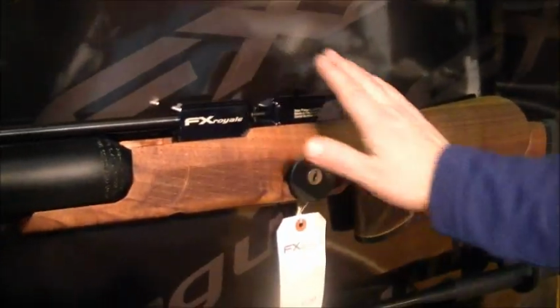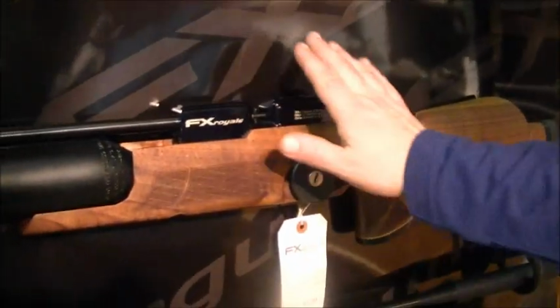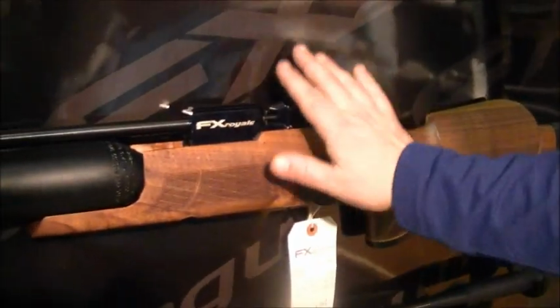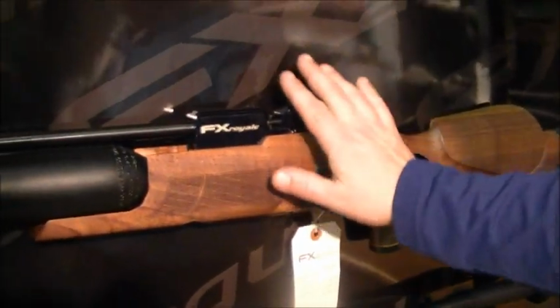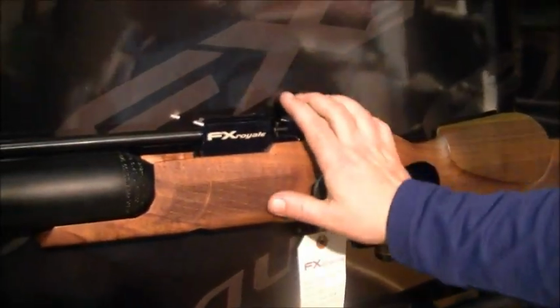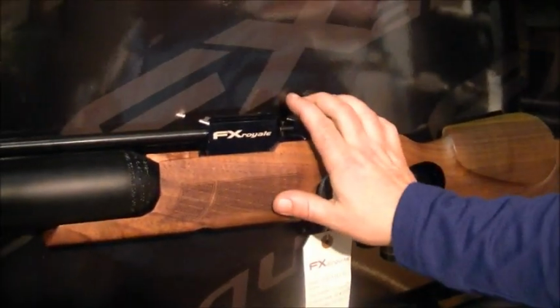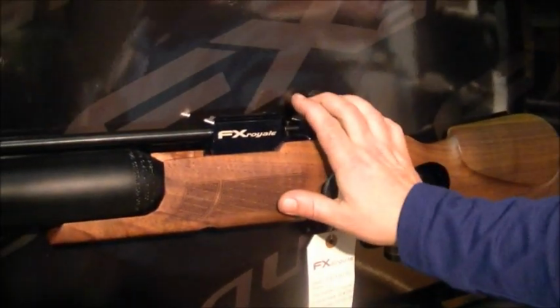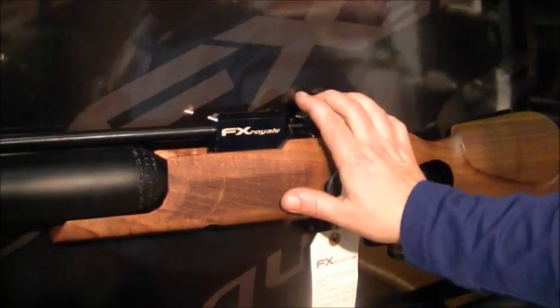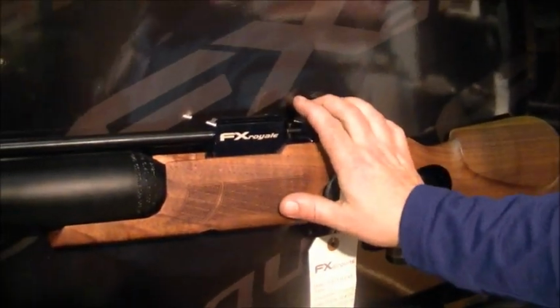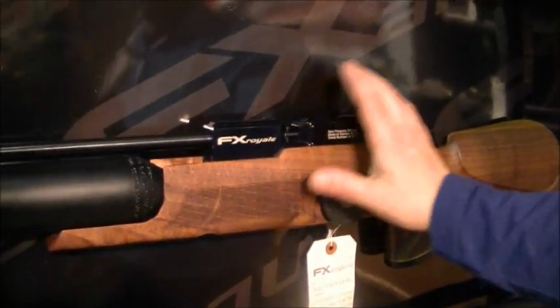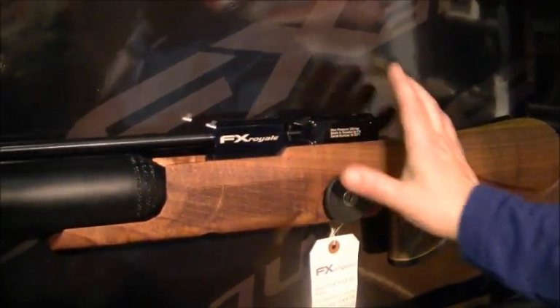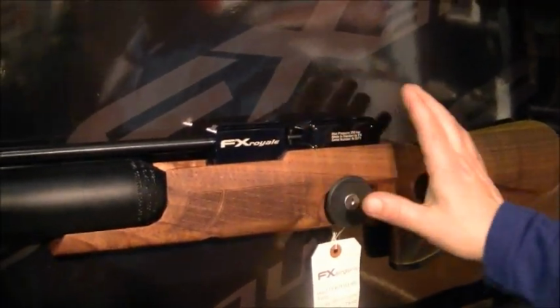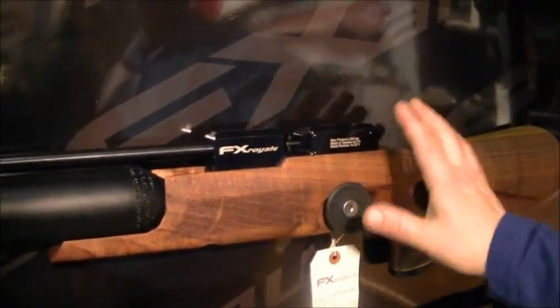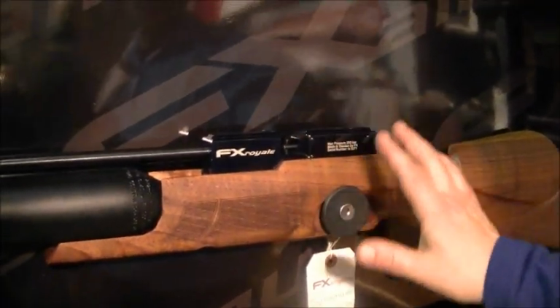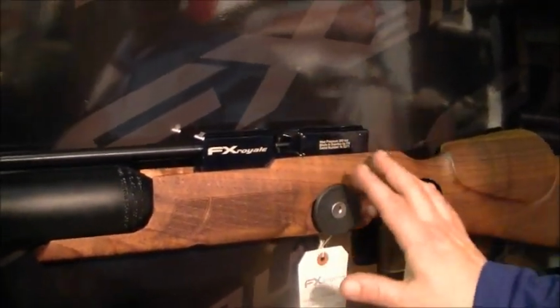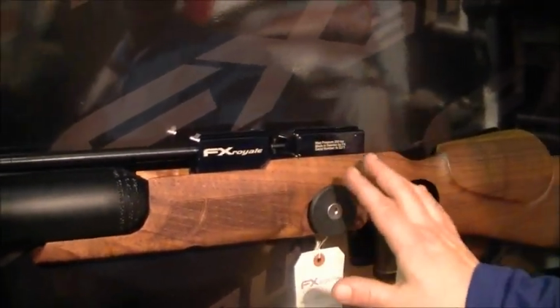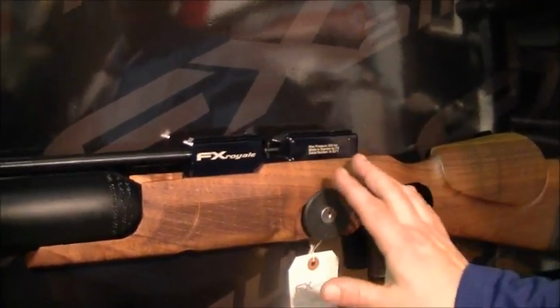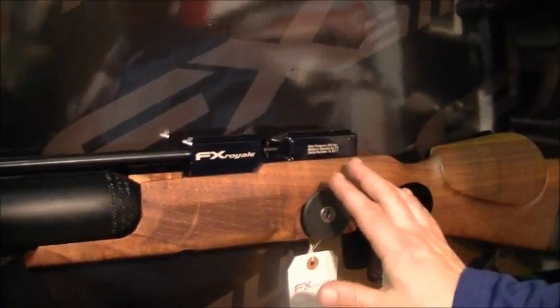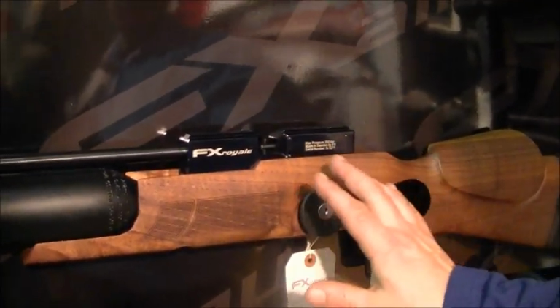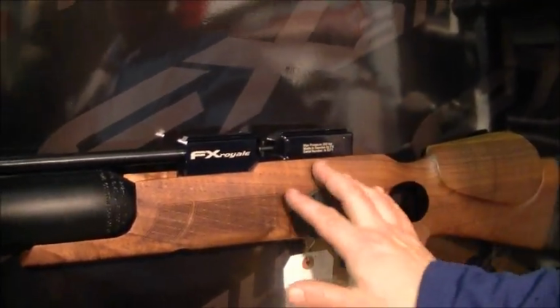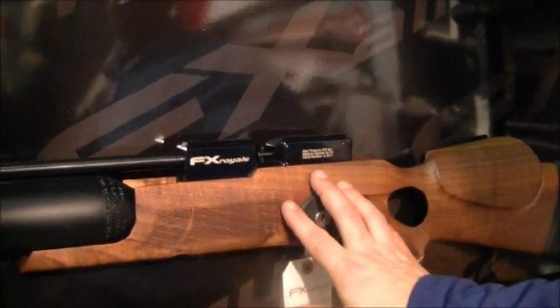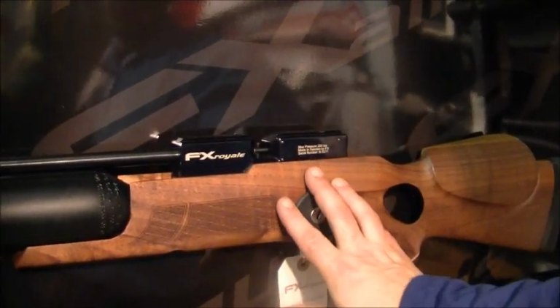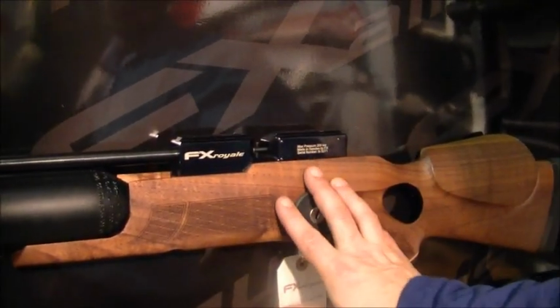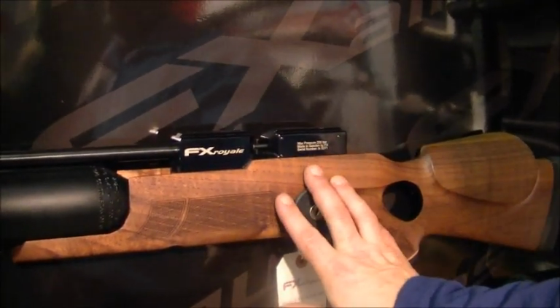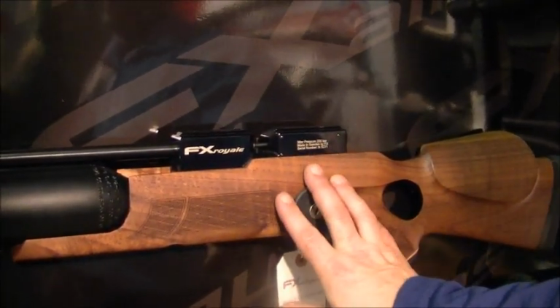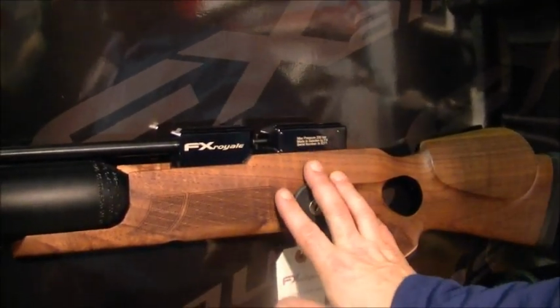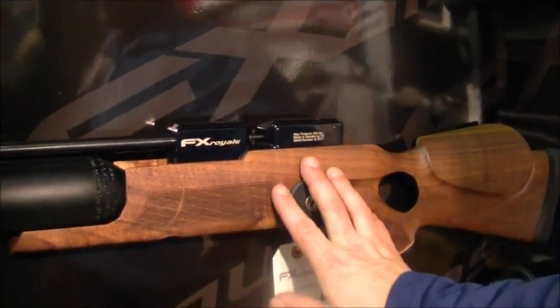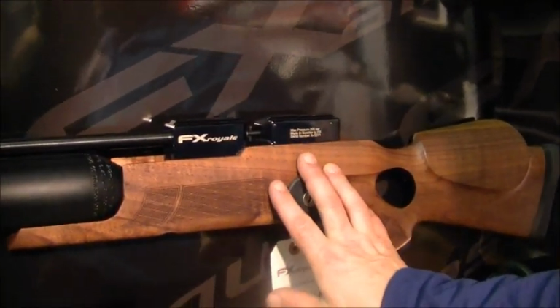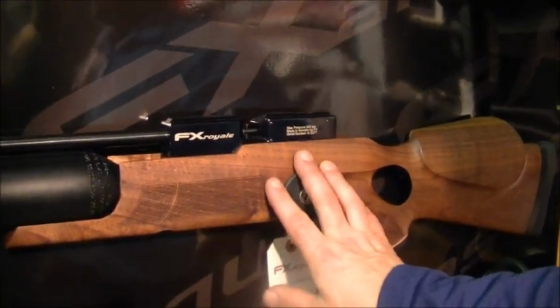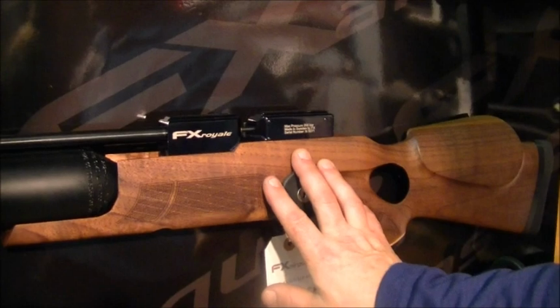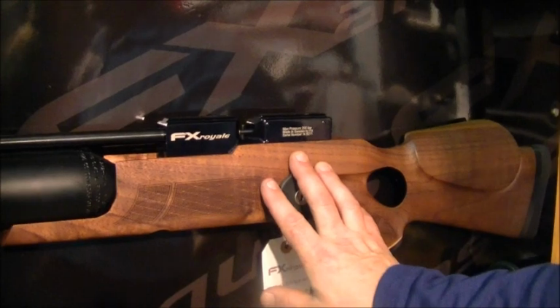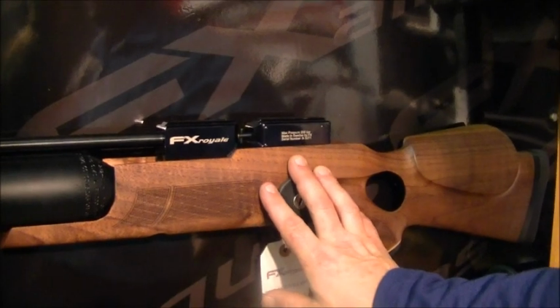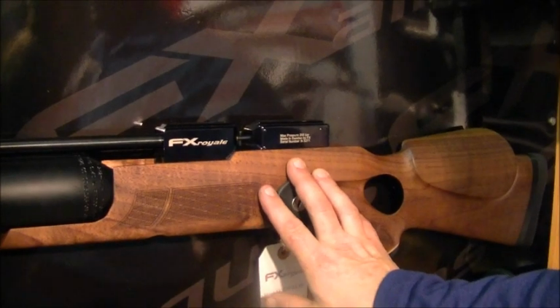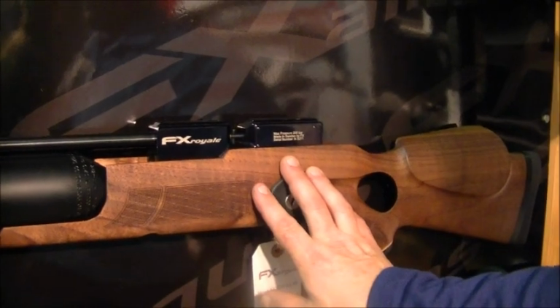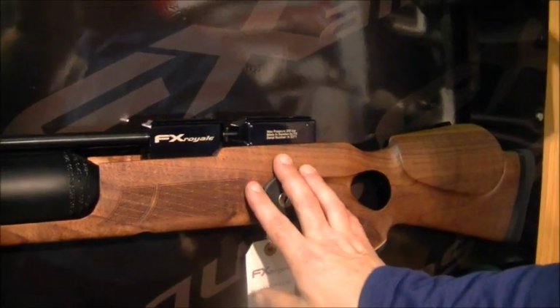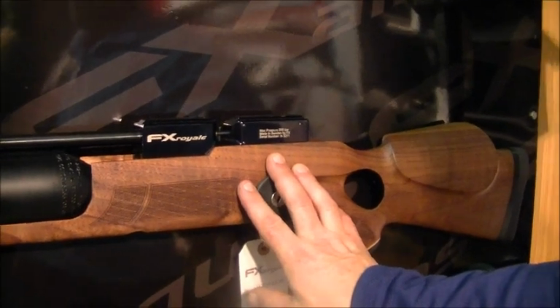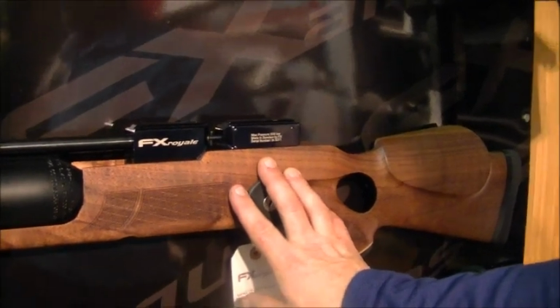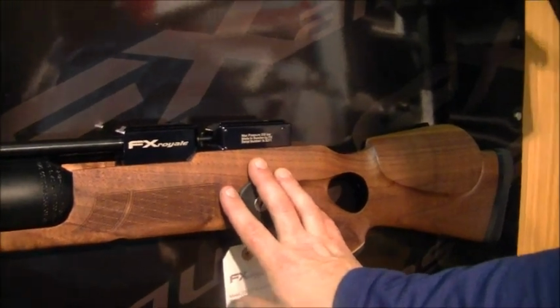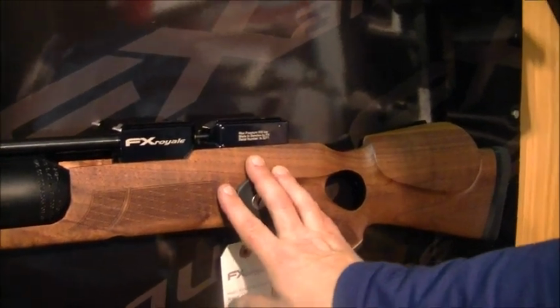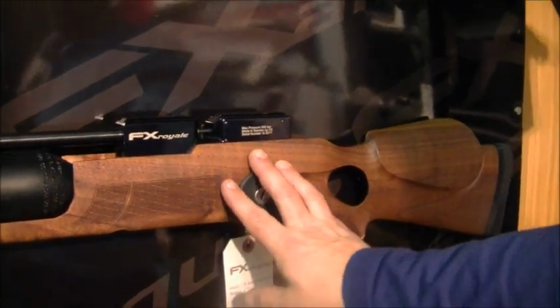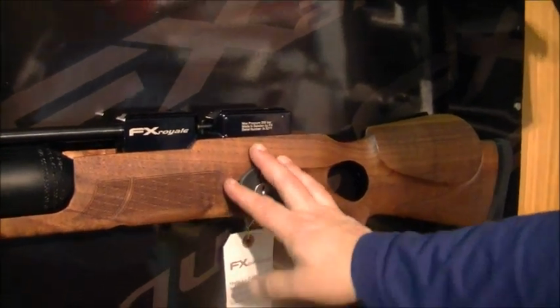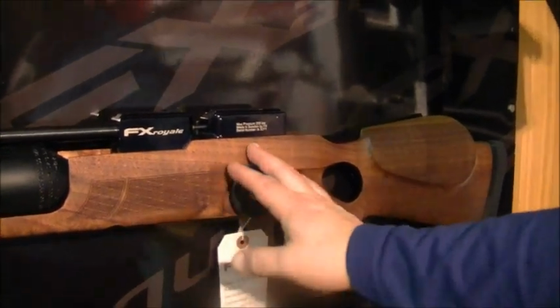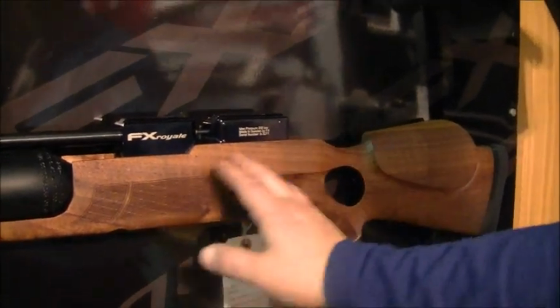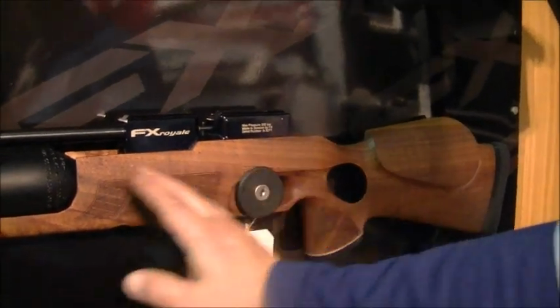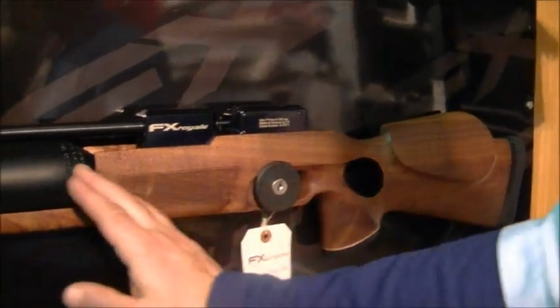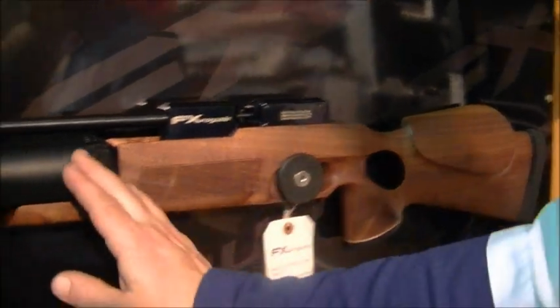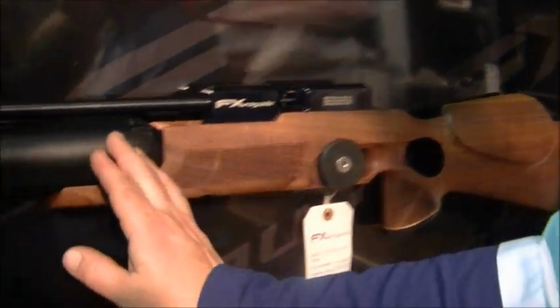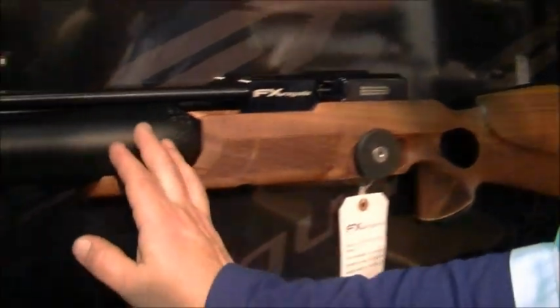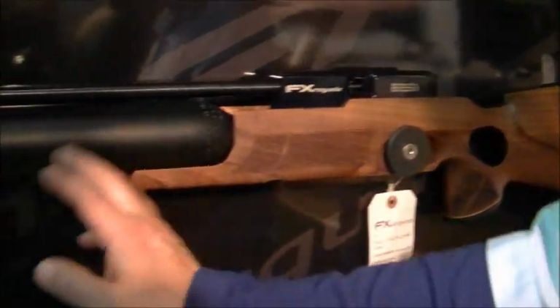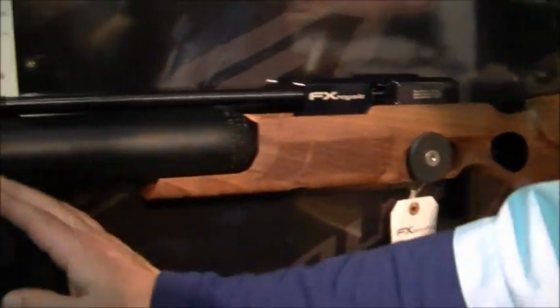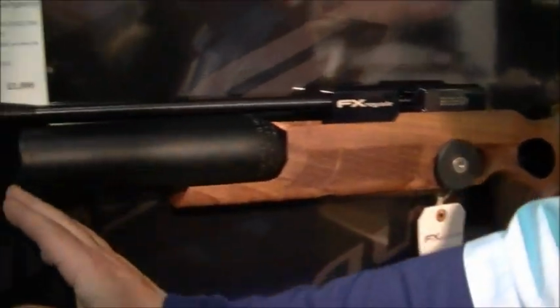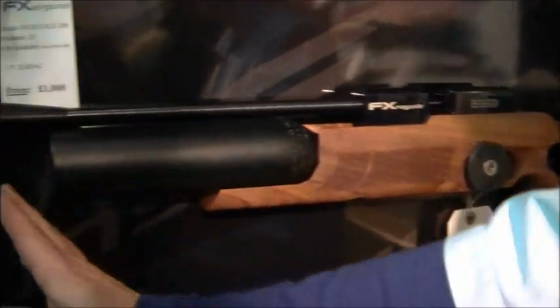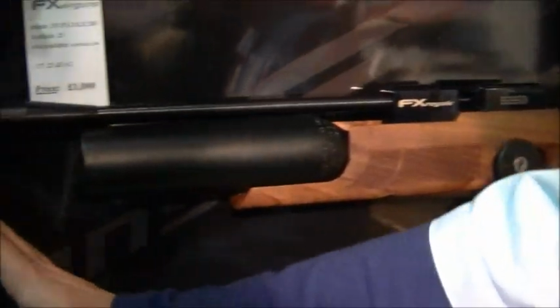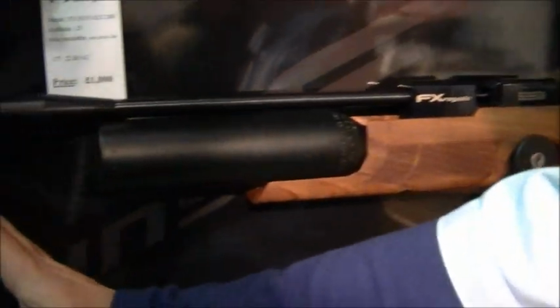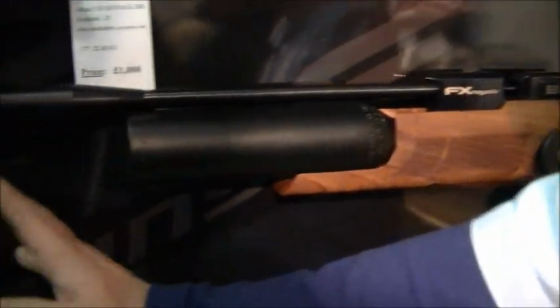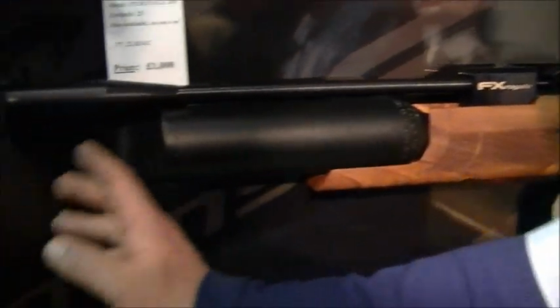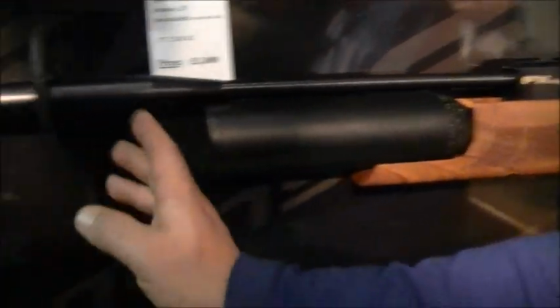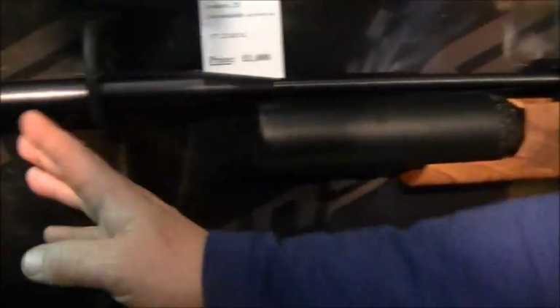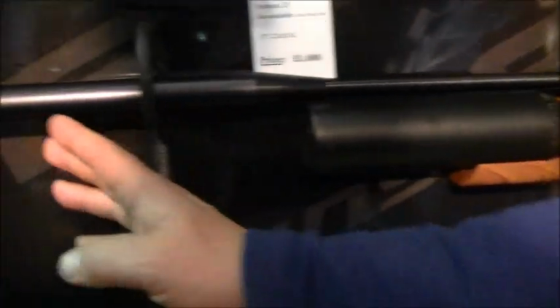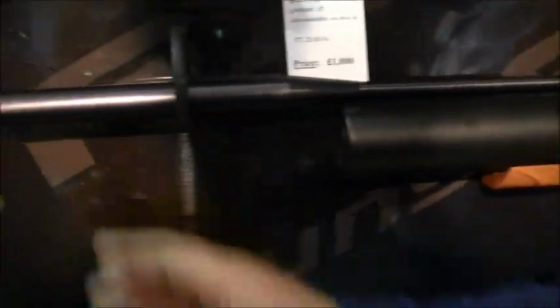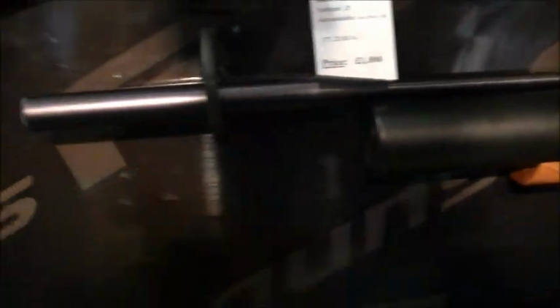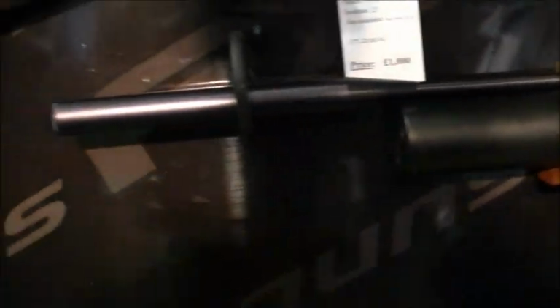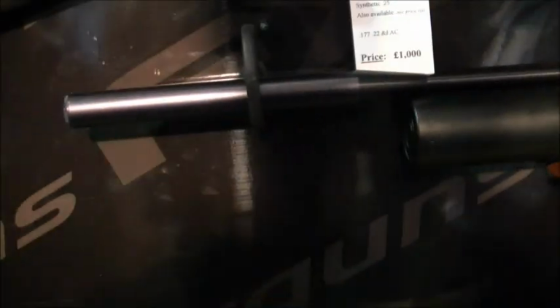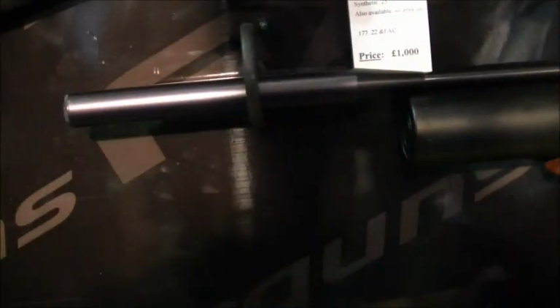So that's what the Royale is. You can get that in .25 as well, which will be the Royale 500 — that basically has a longer bottle and a longer barrel.